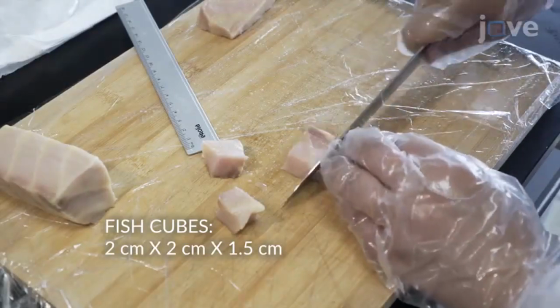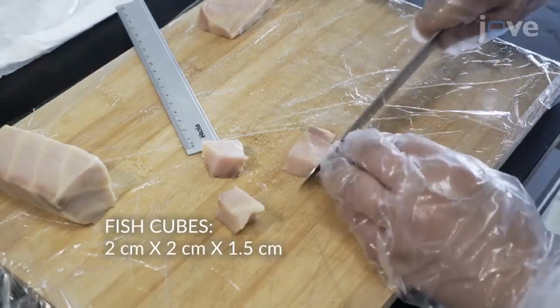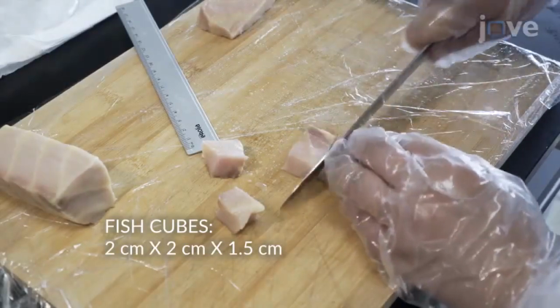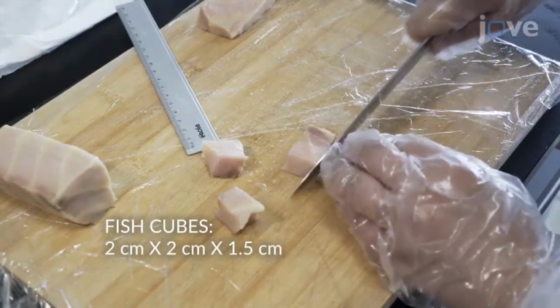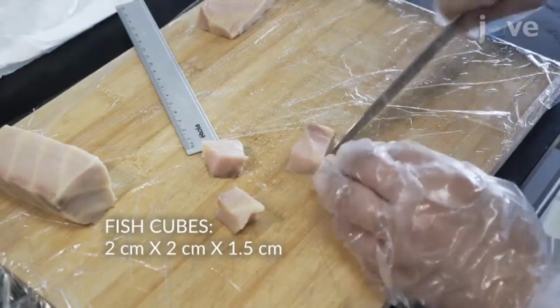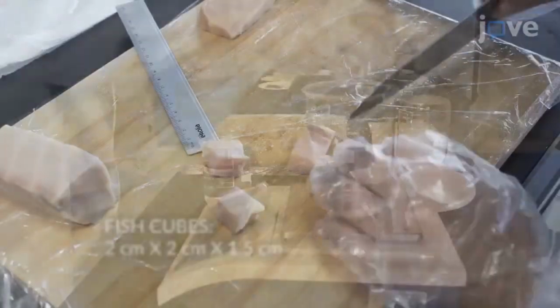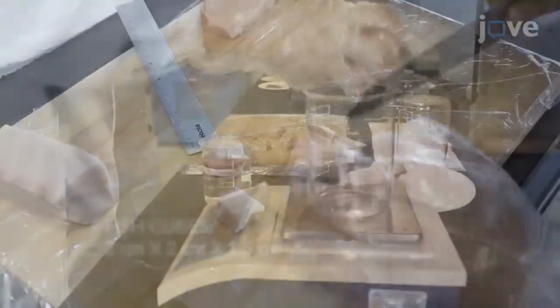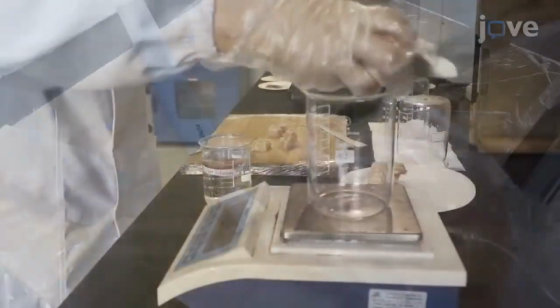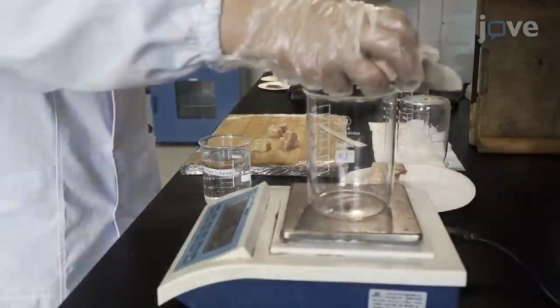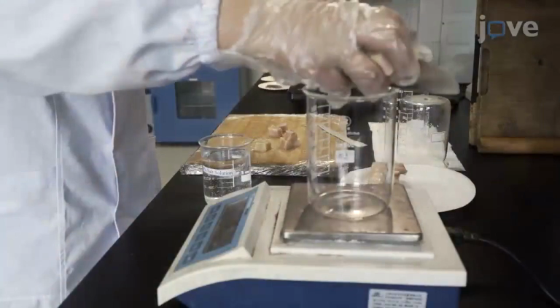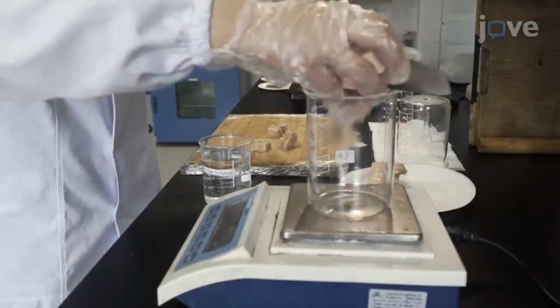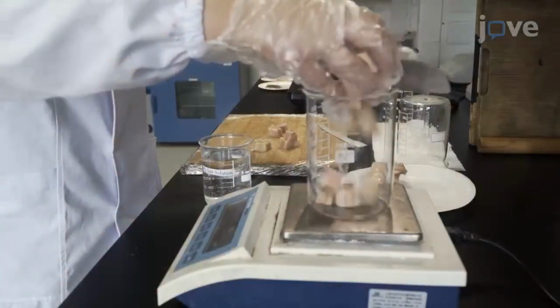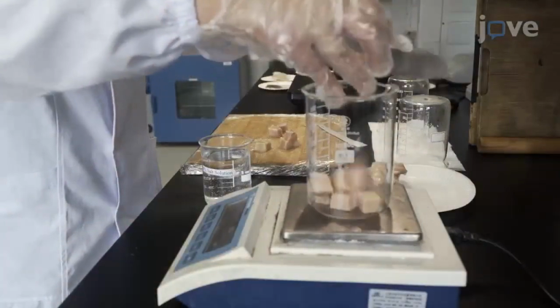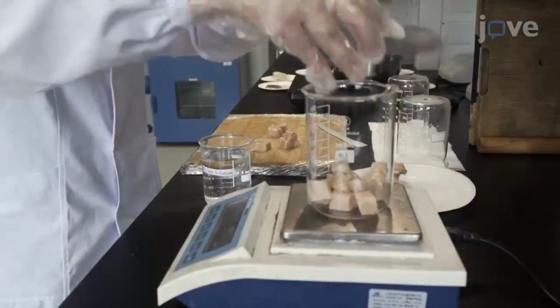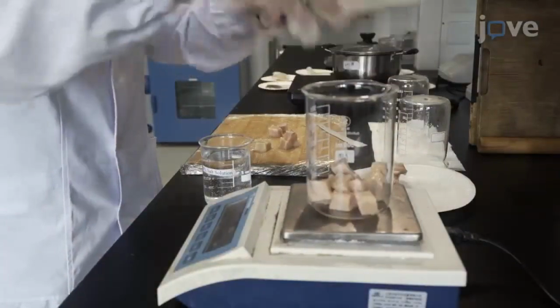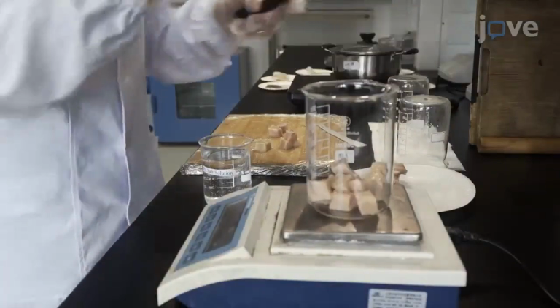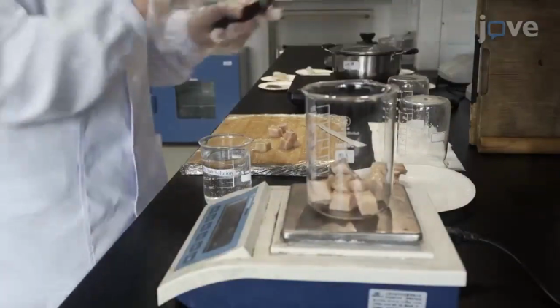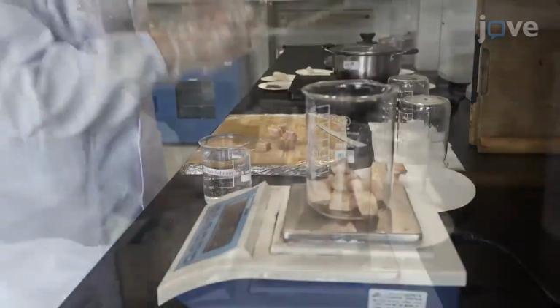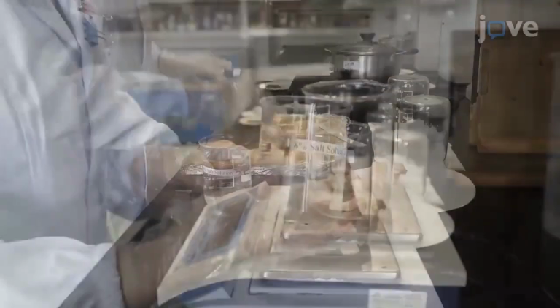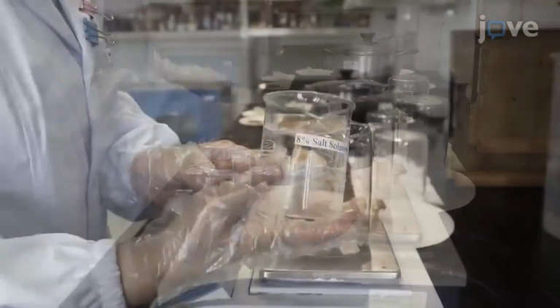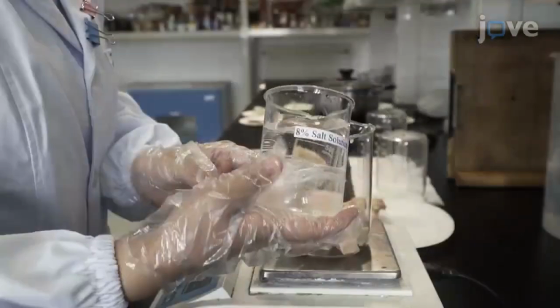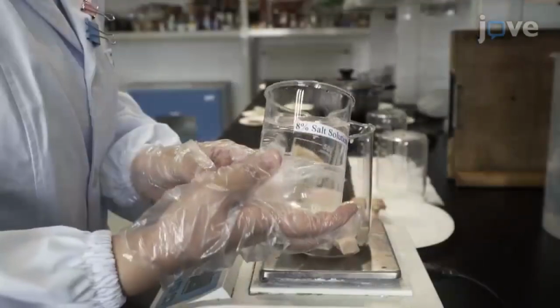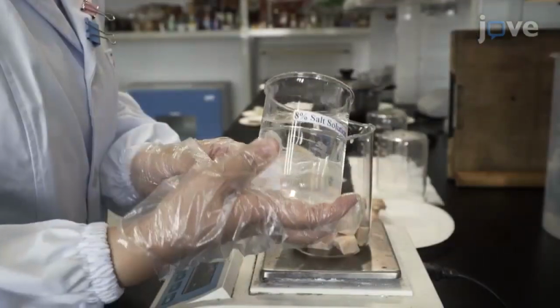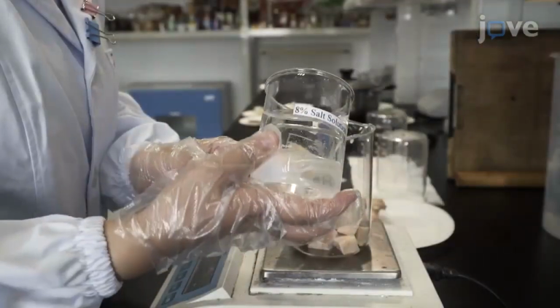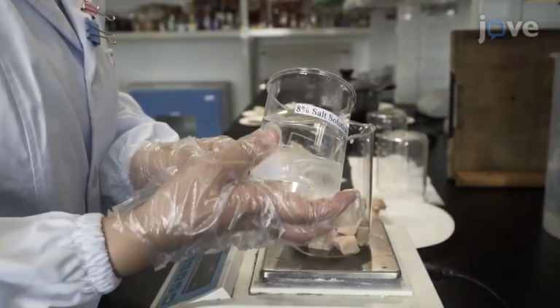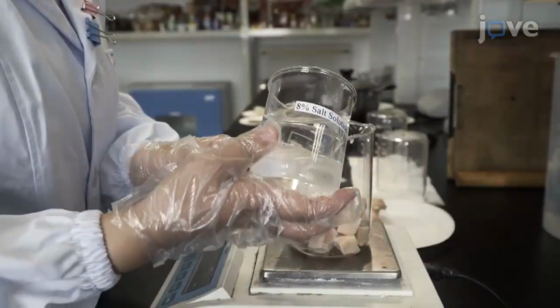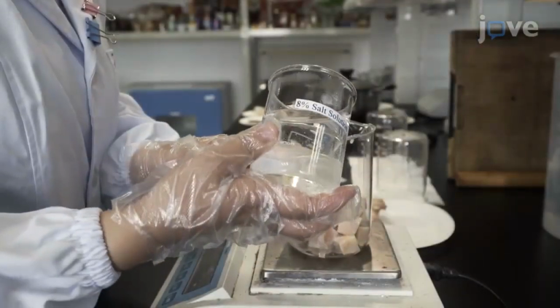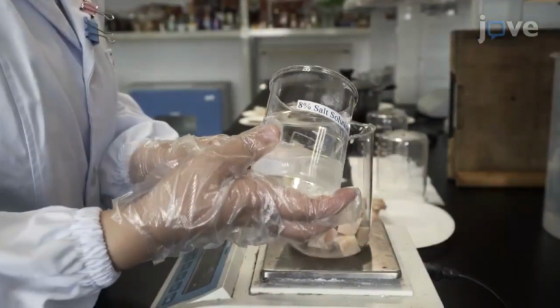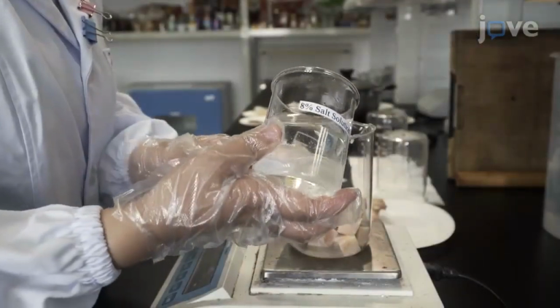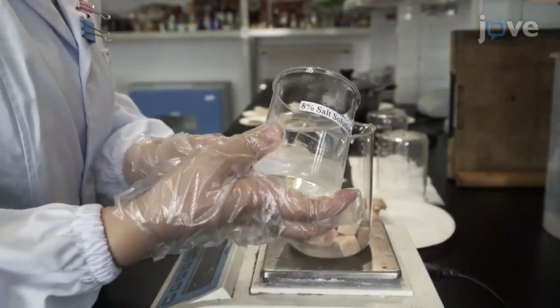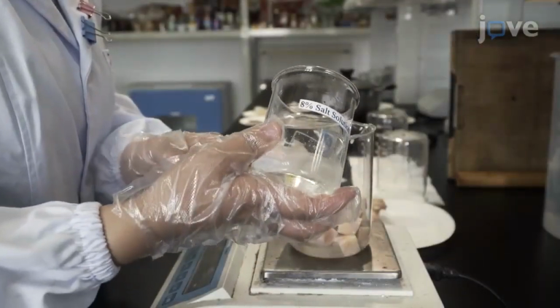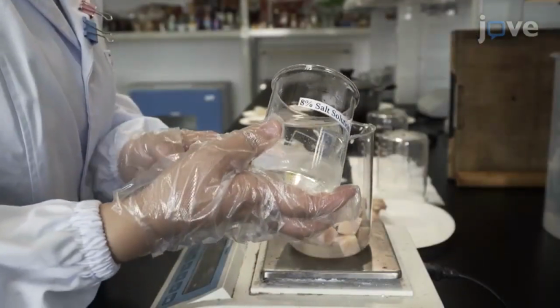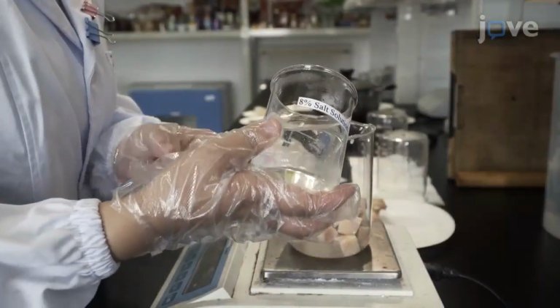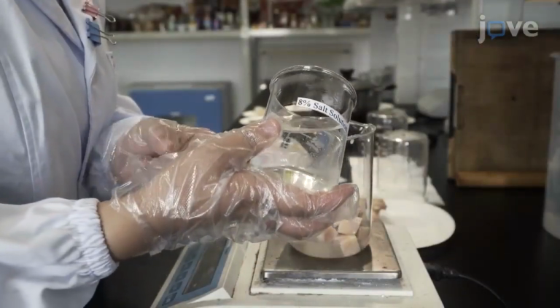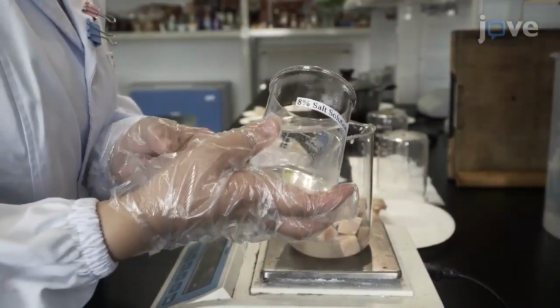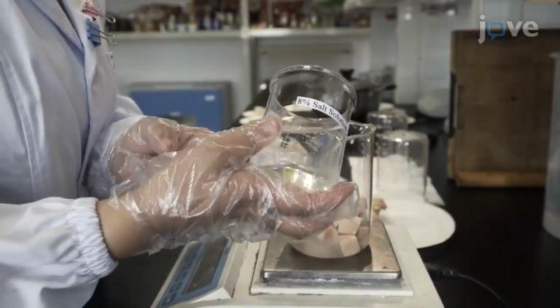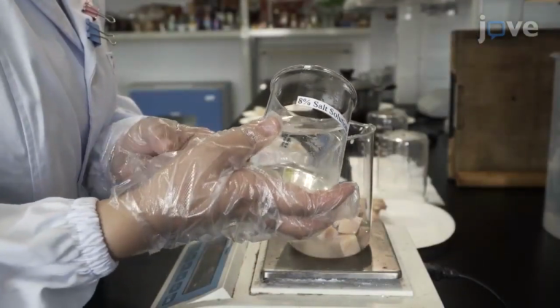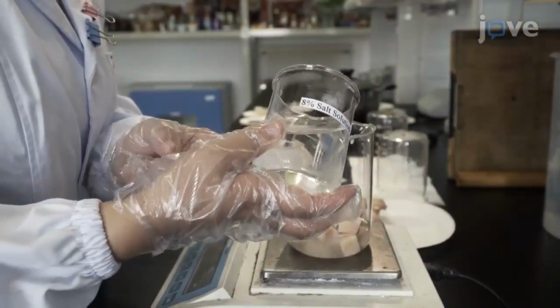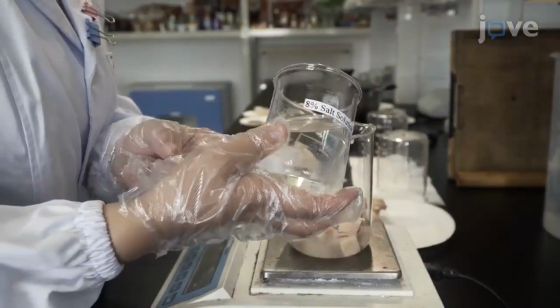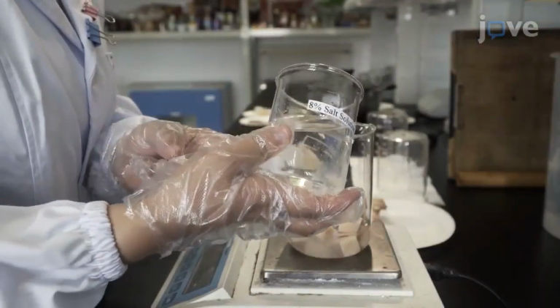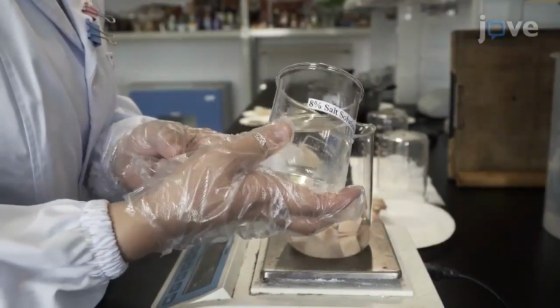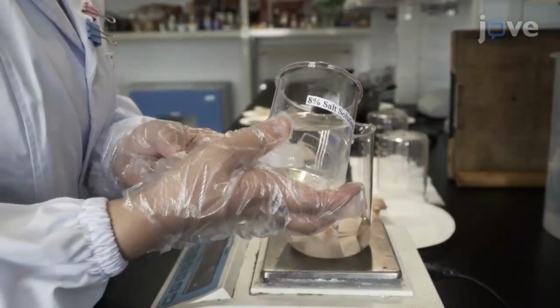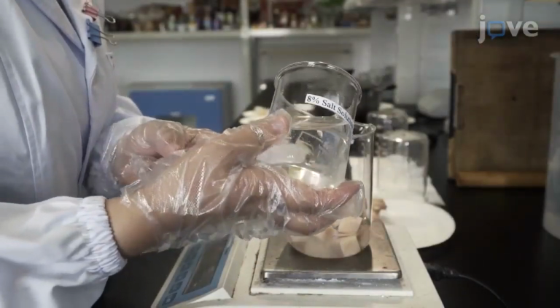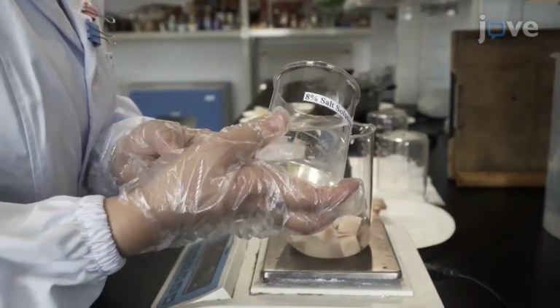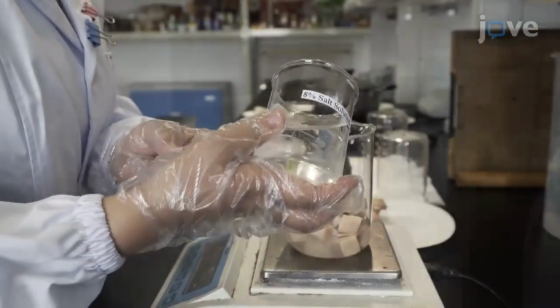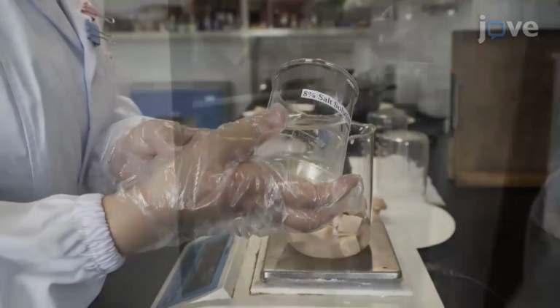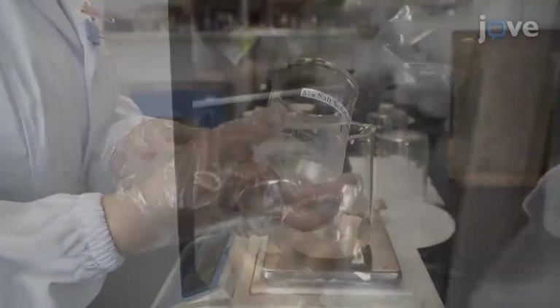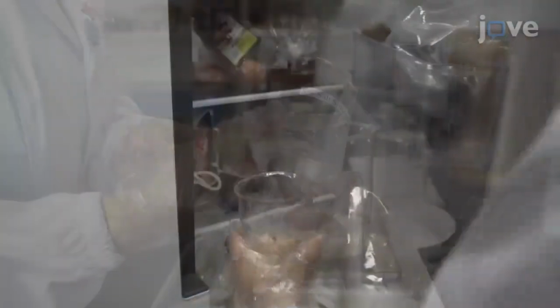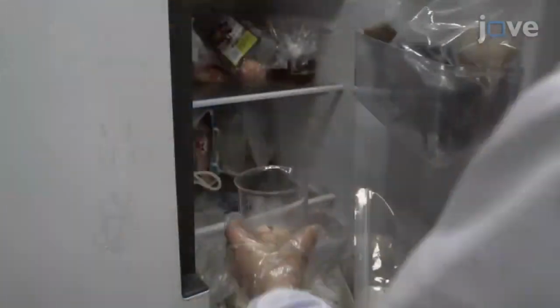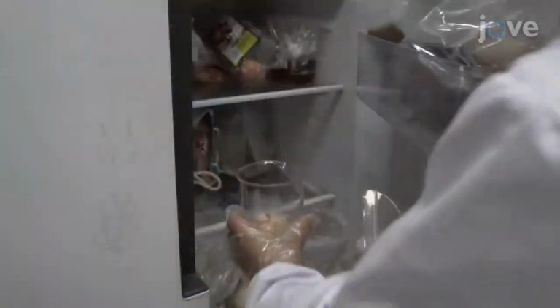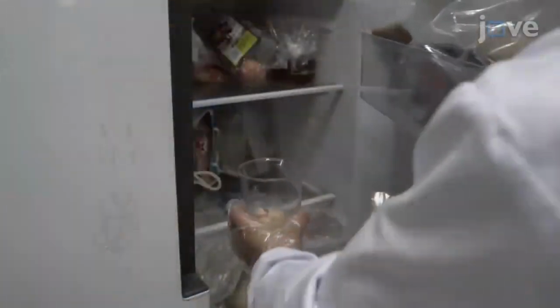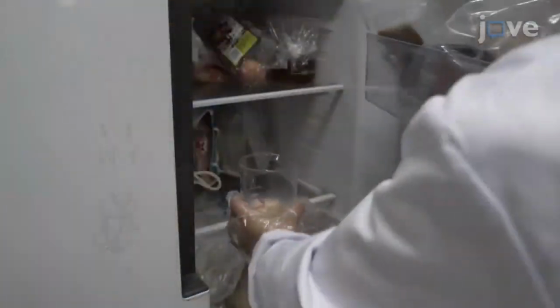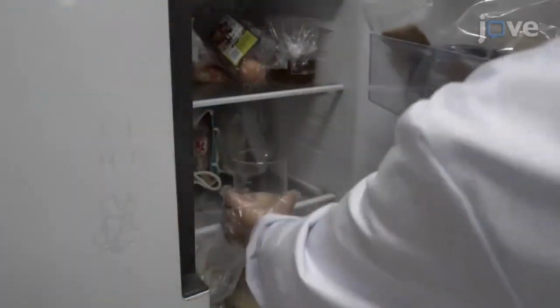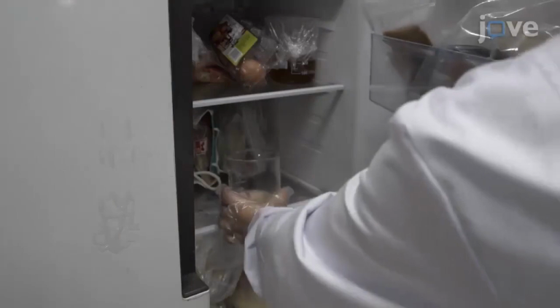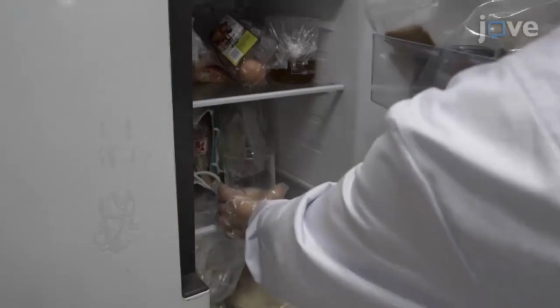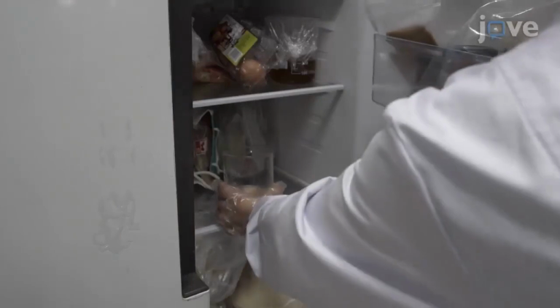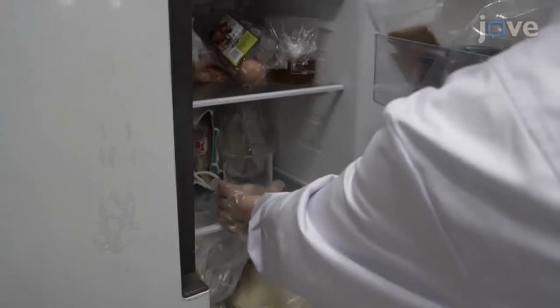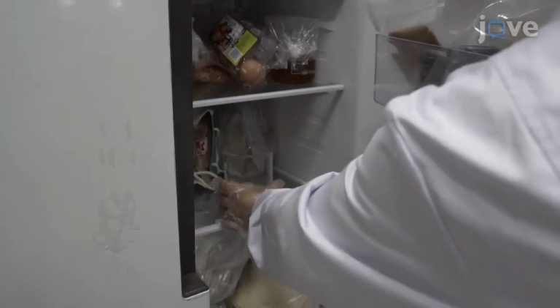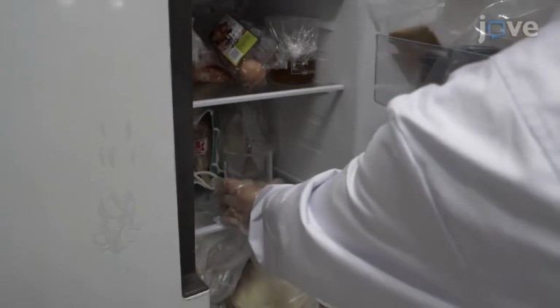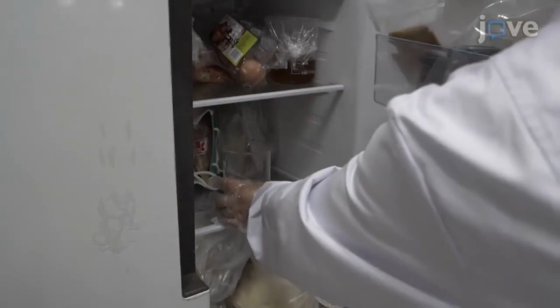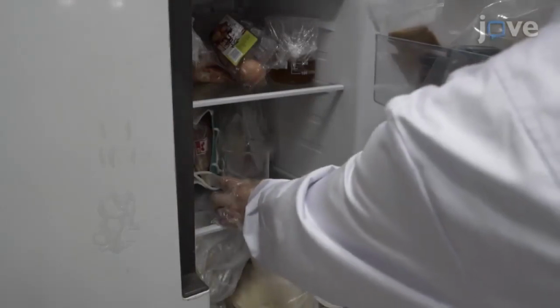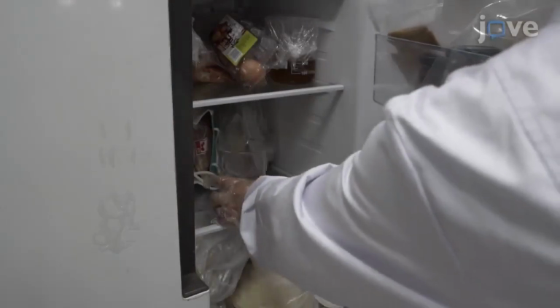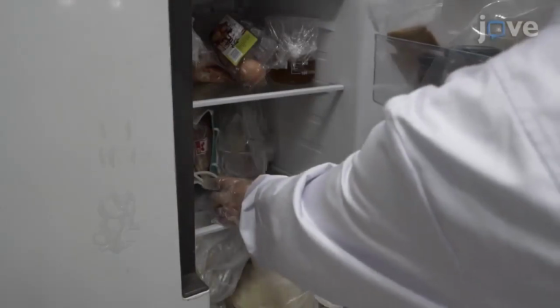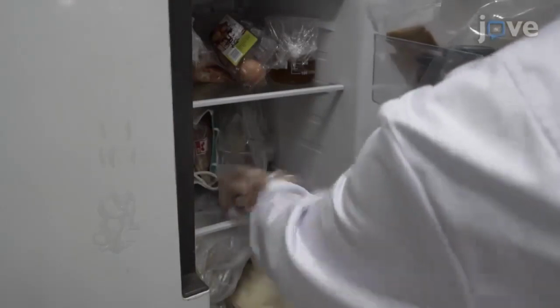Next, mix the fish cubes with 6 to 12% salt solution at a ratio of 1 to 1 at 10 degrees Celsius for 1 to 3 hours.